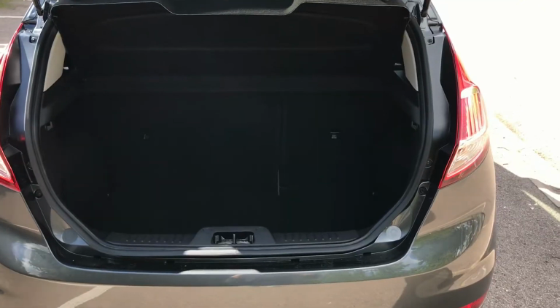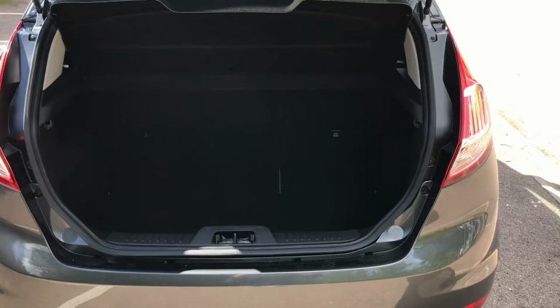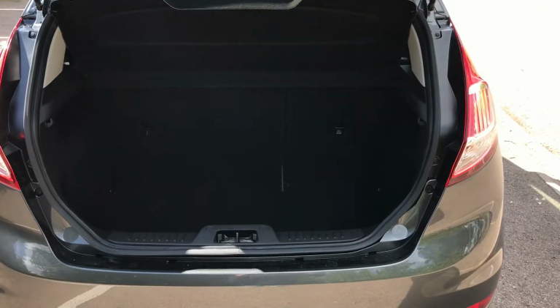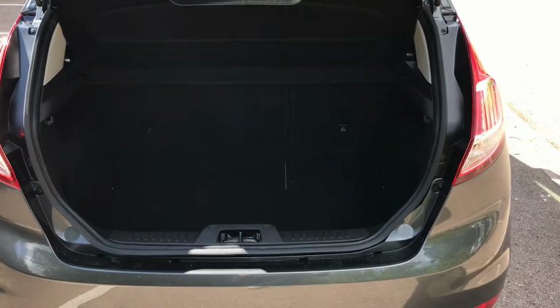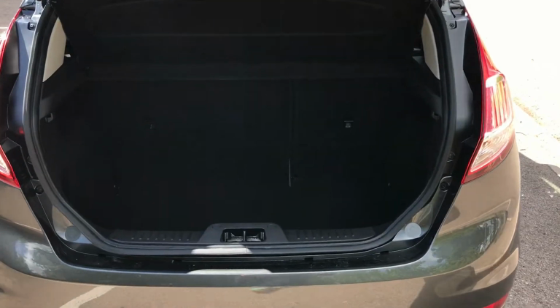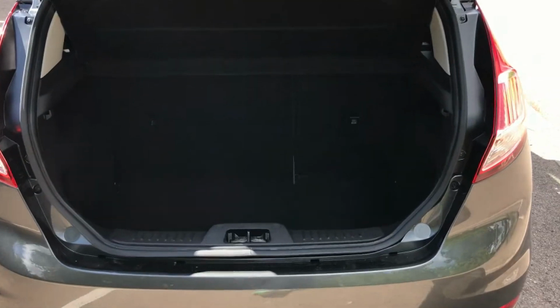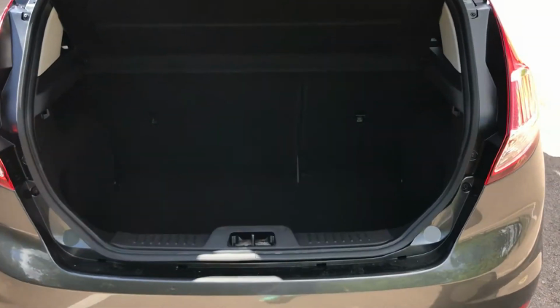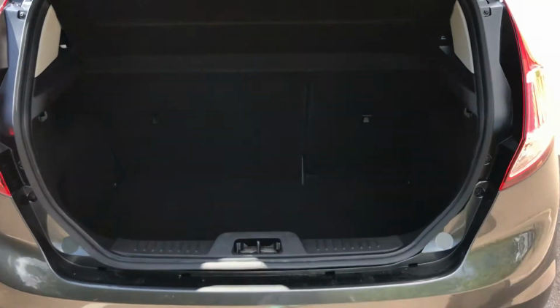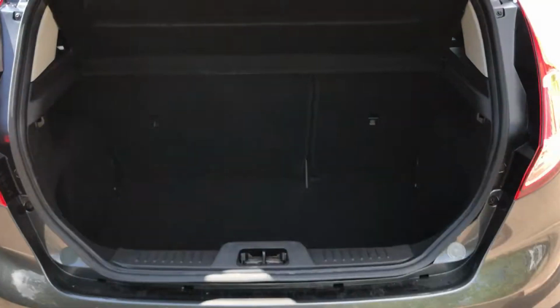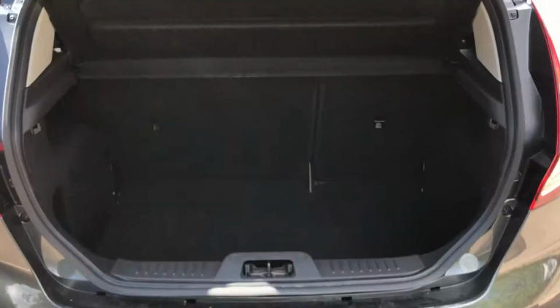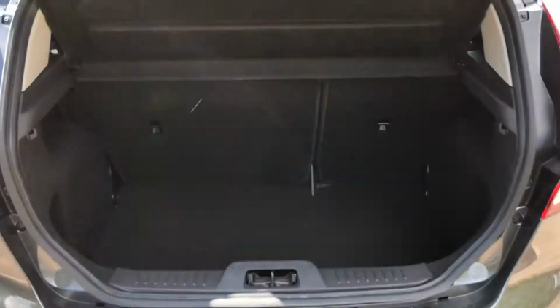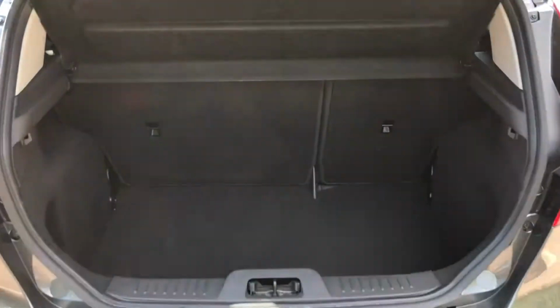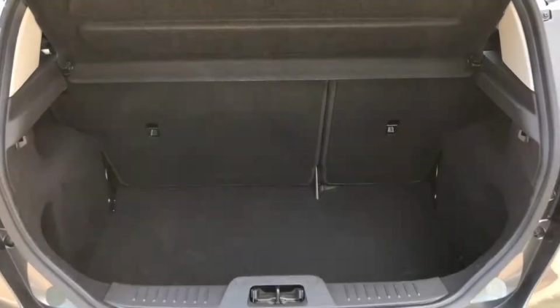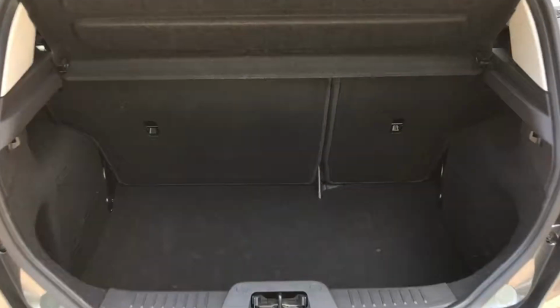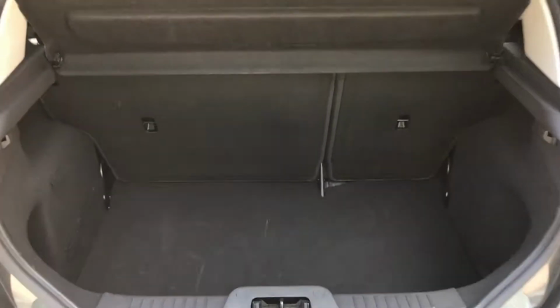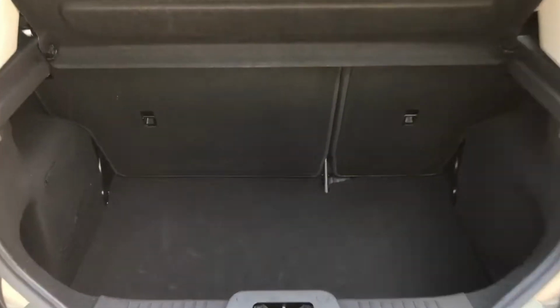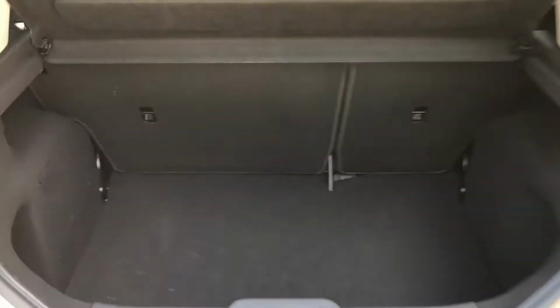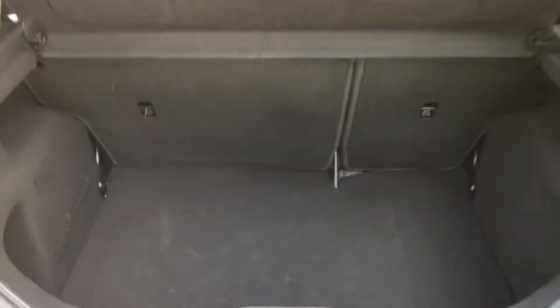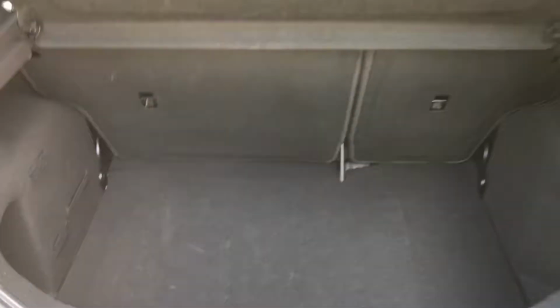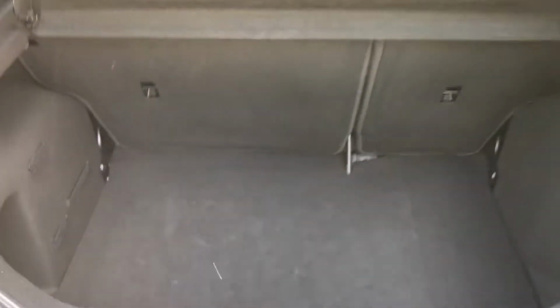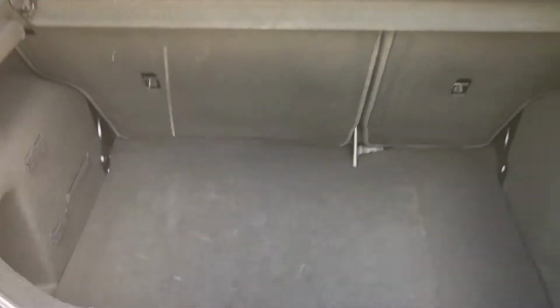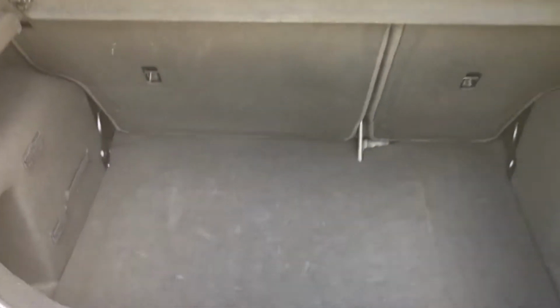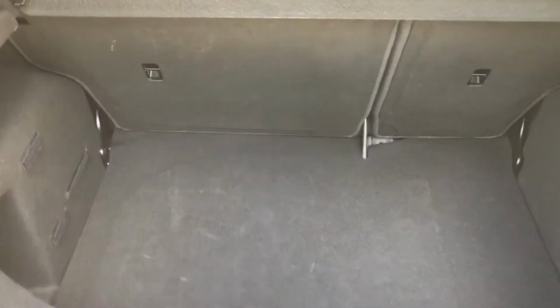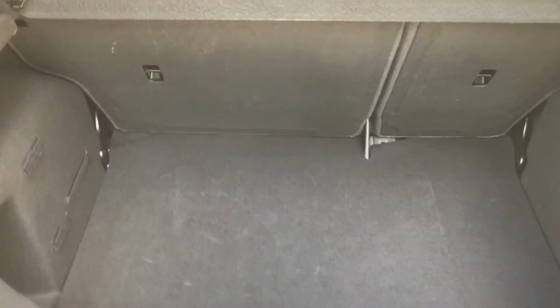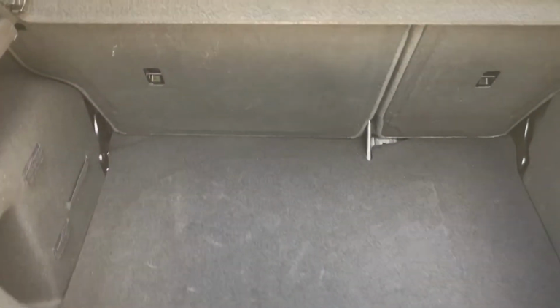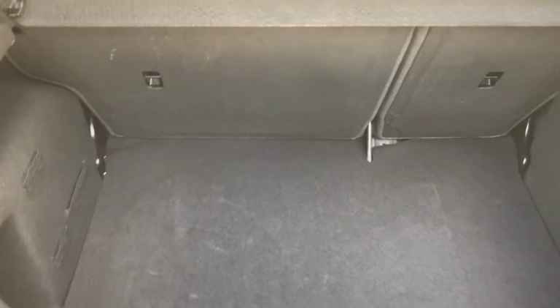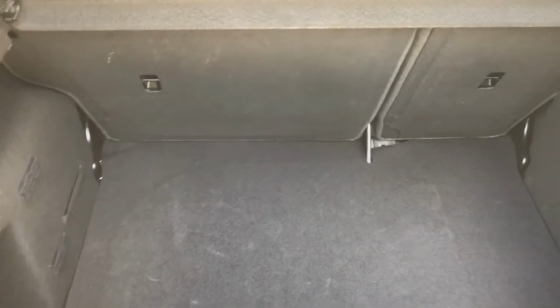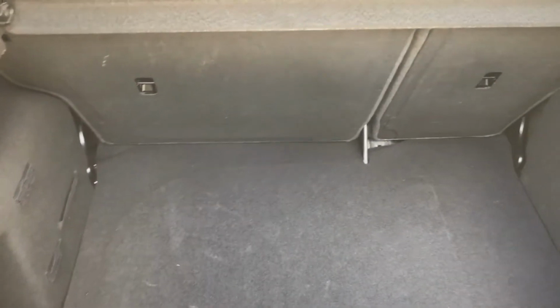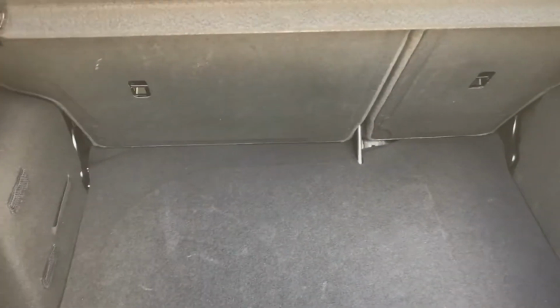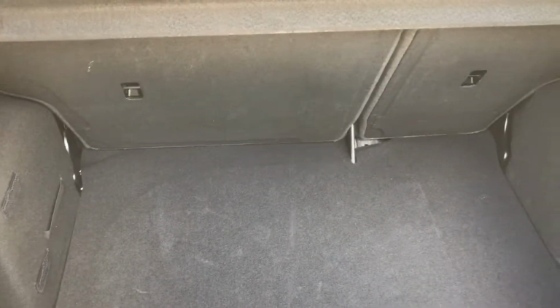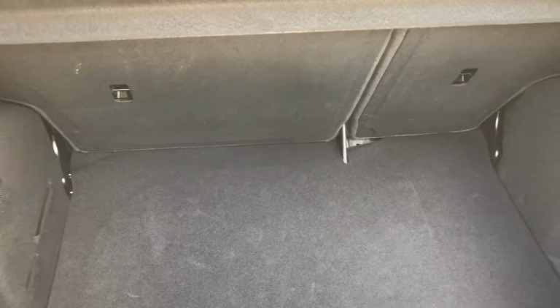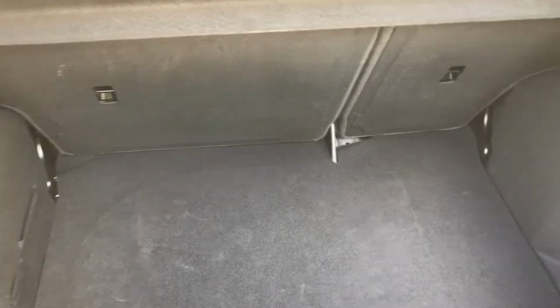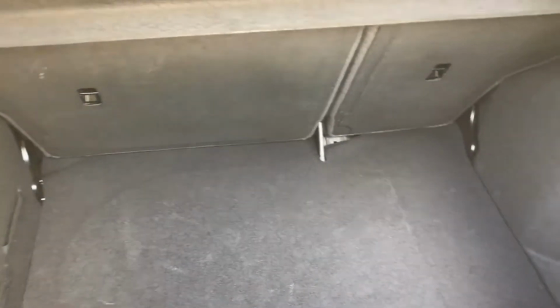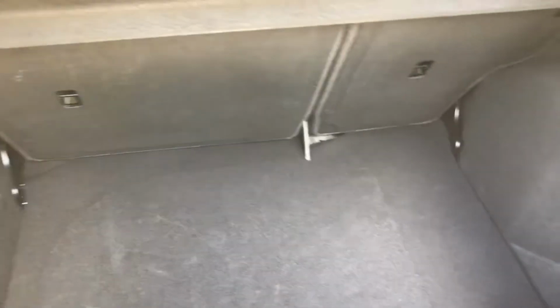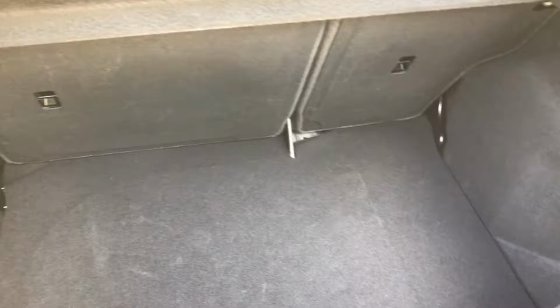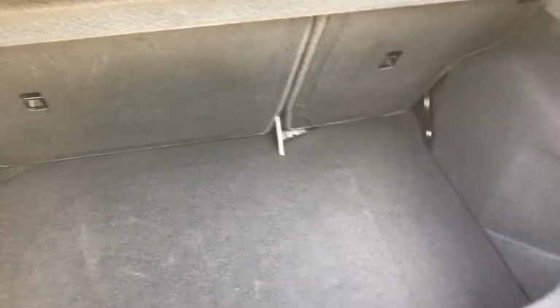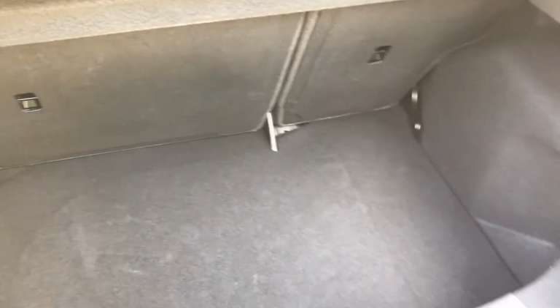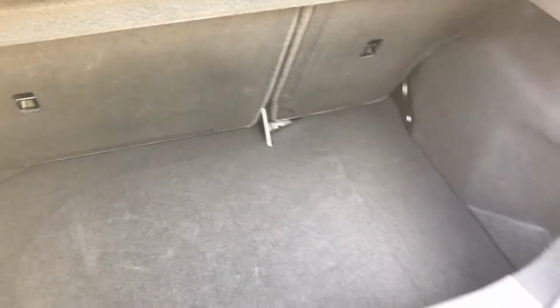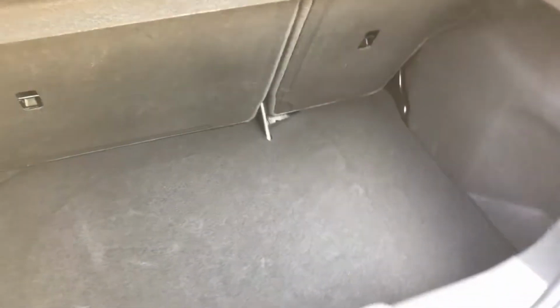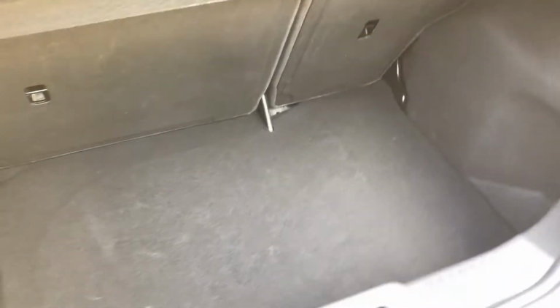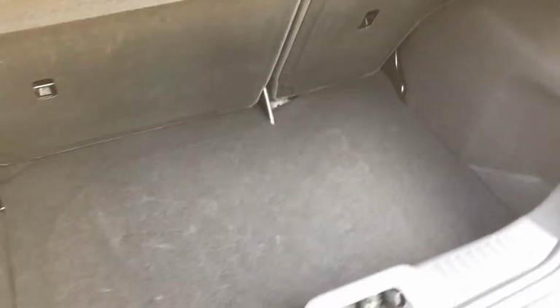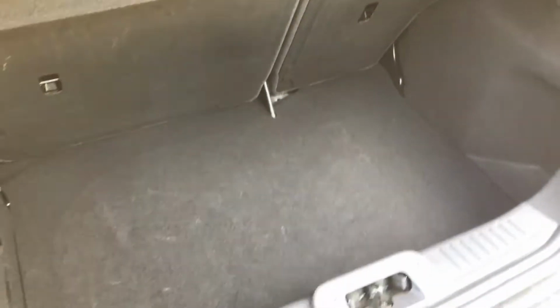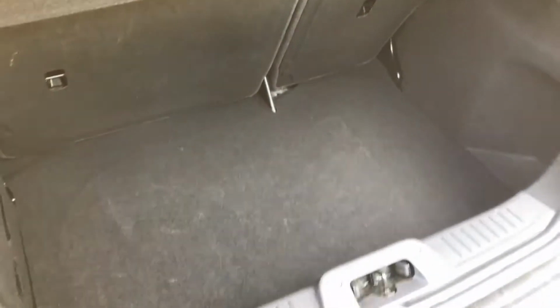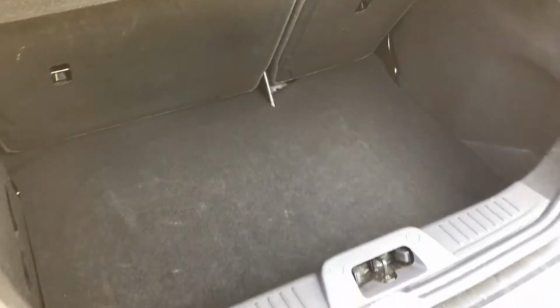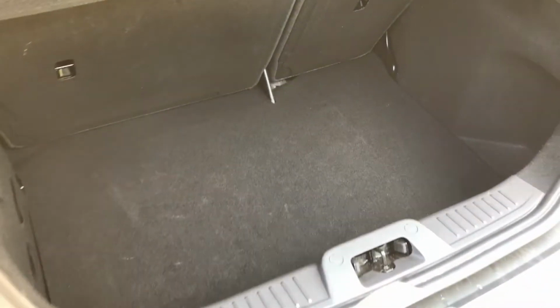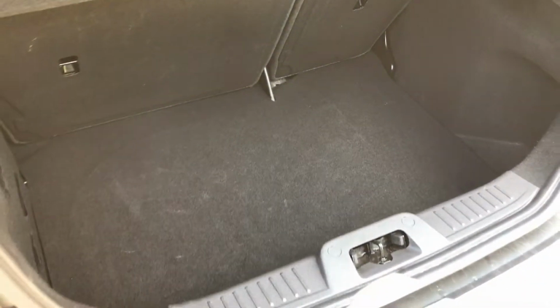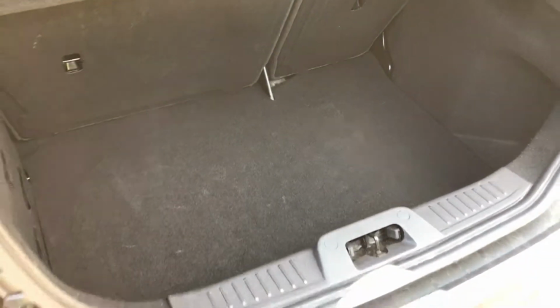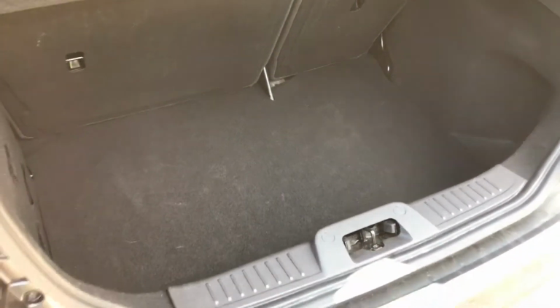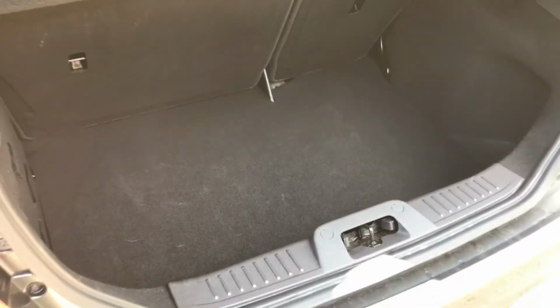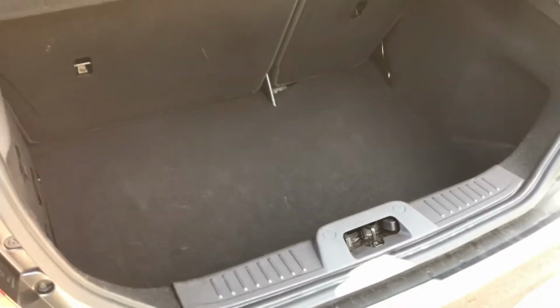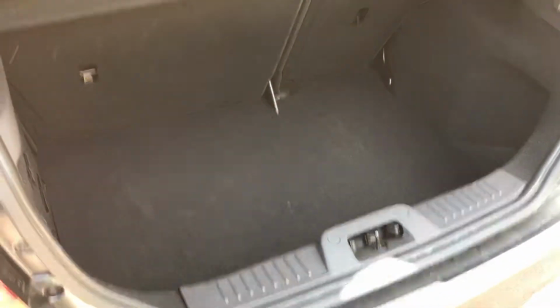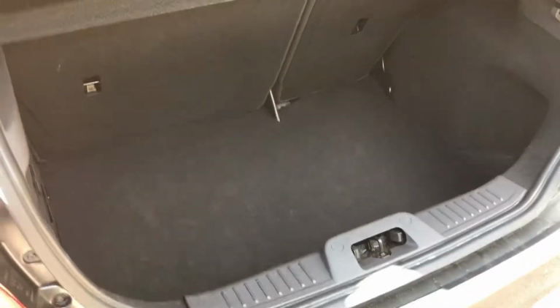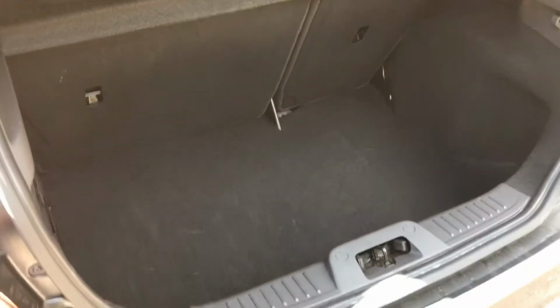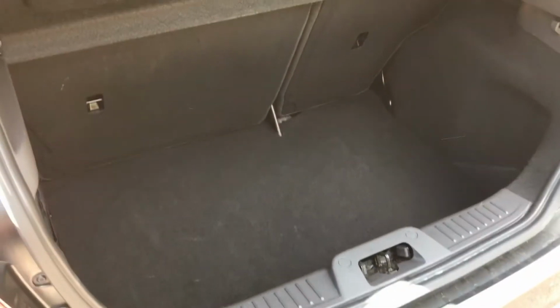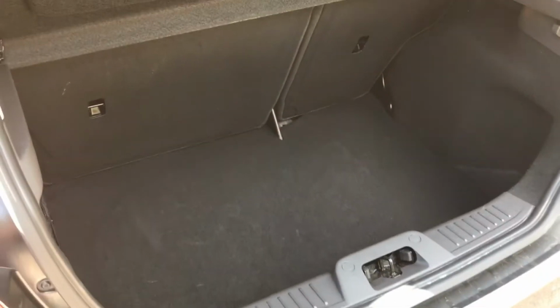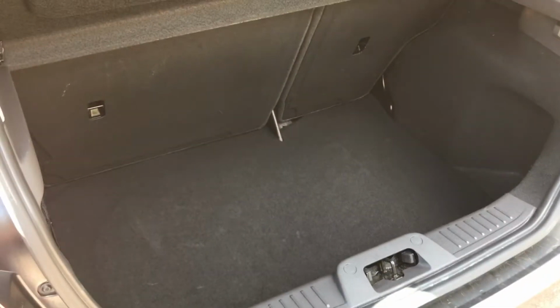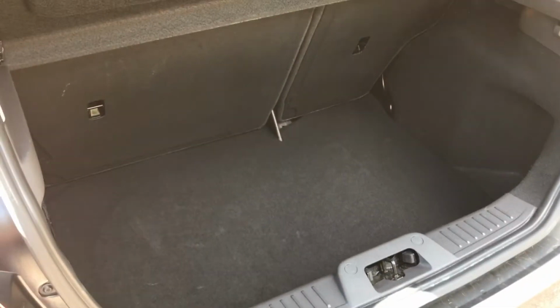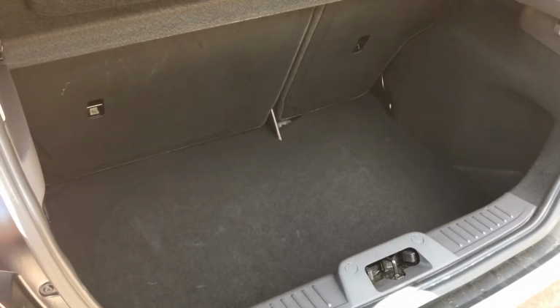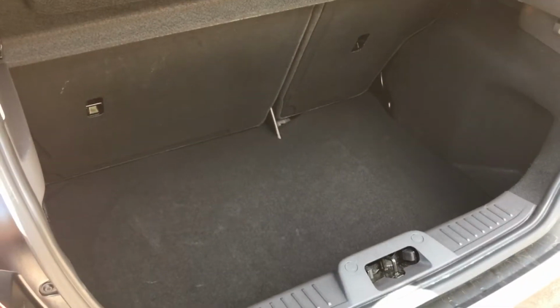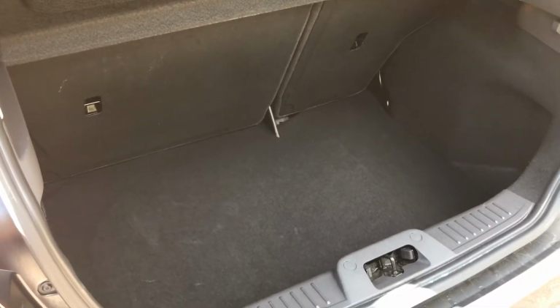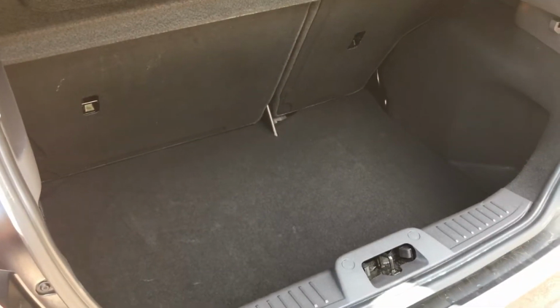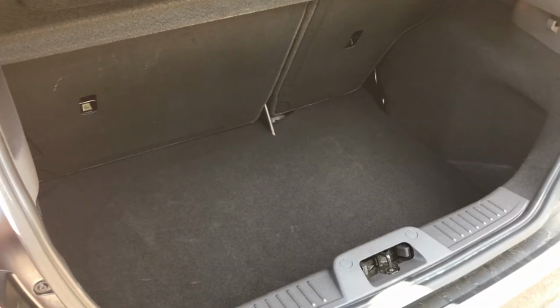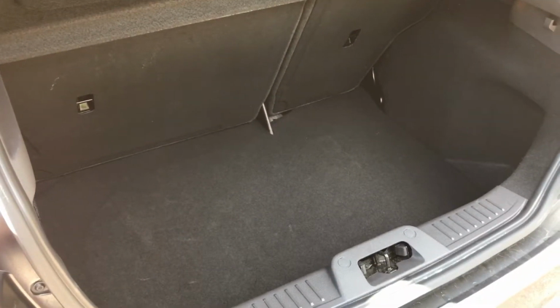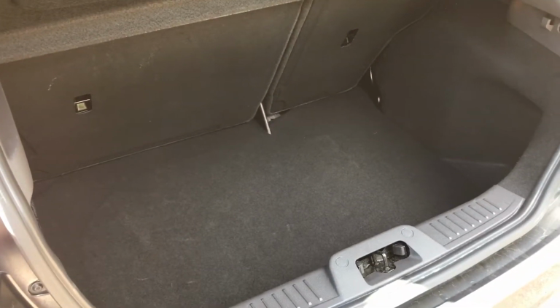As we approach the back of the car, you'll see we've got a 60-40 split folding rear seat and plenty of boot space on this car.